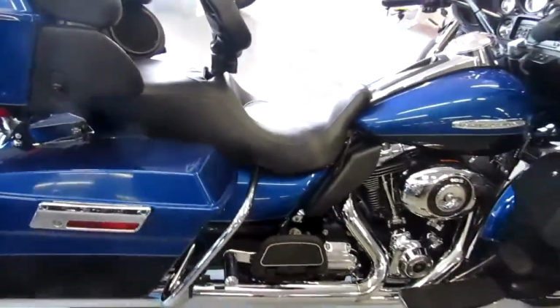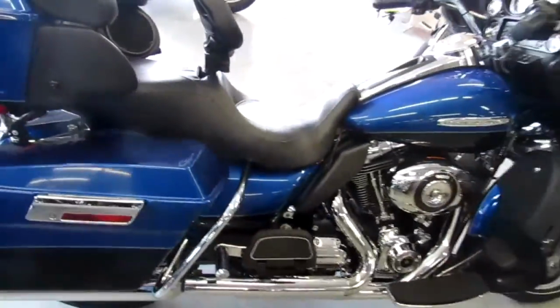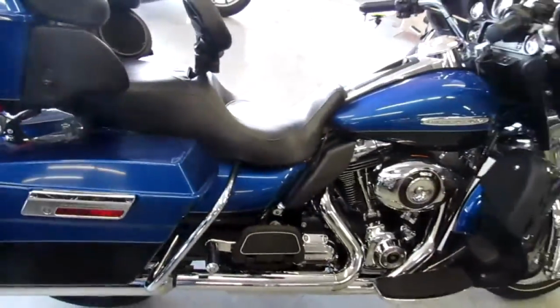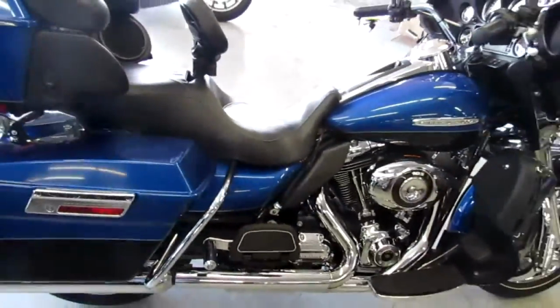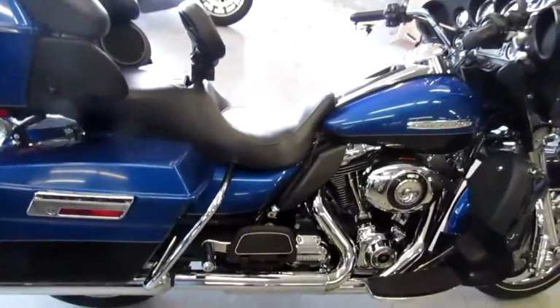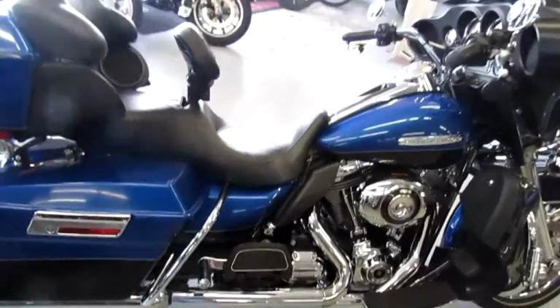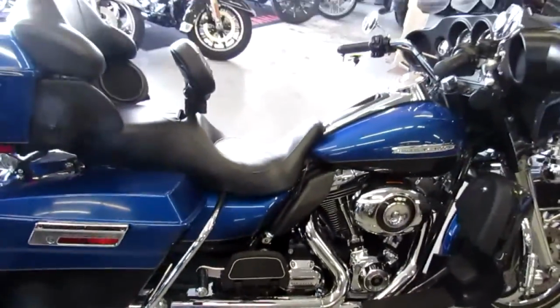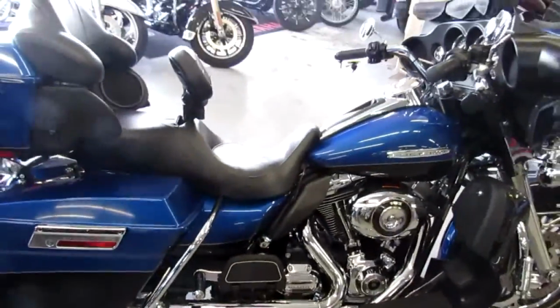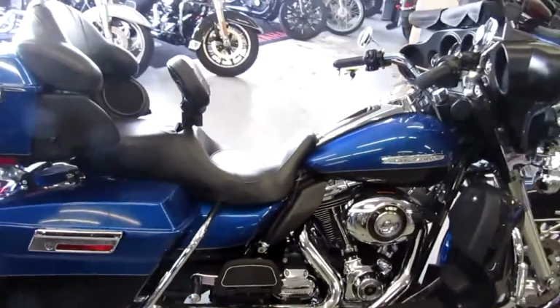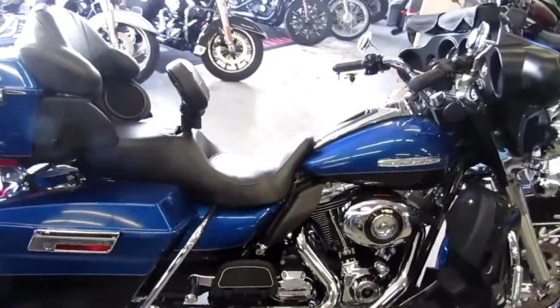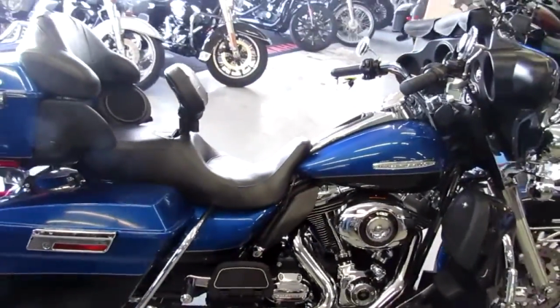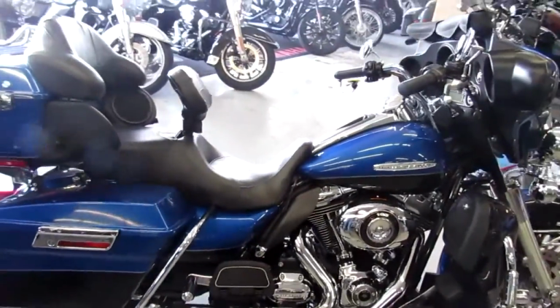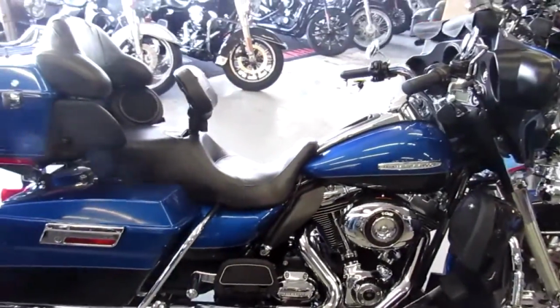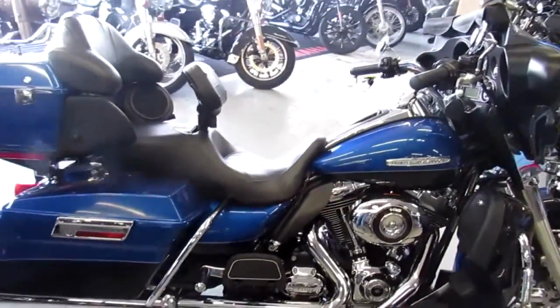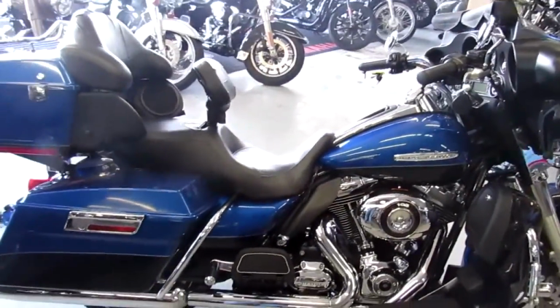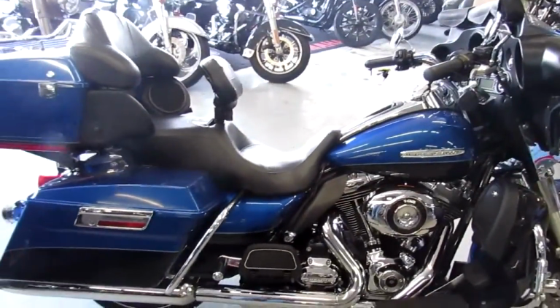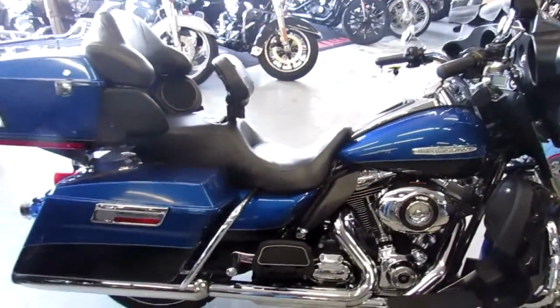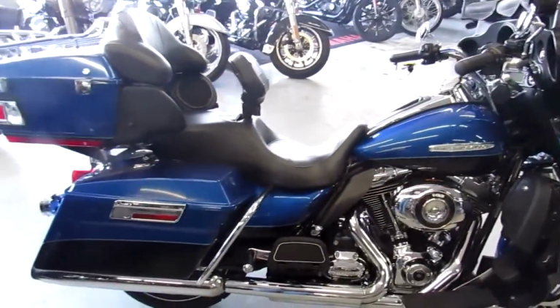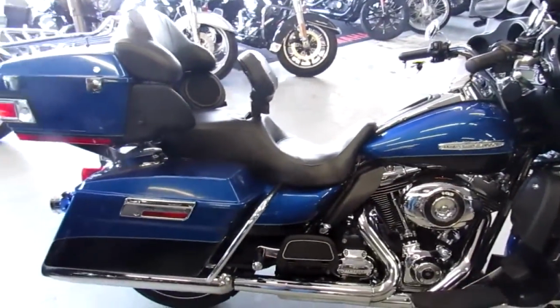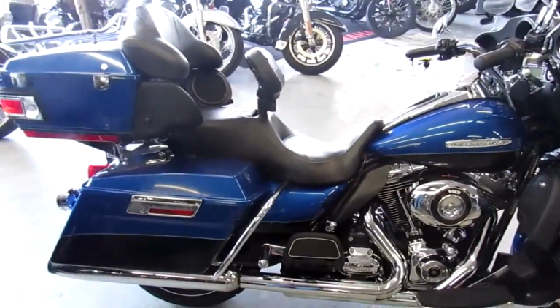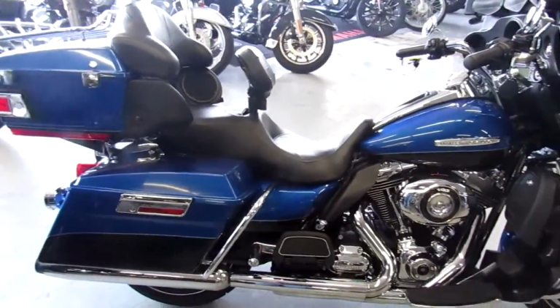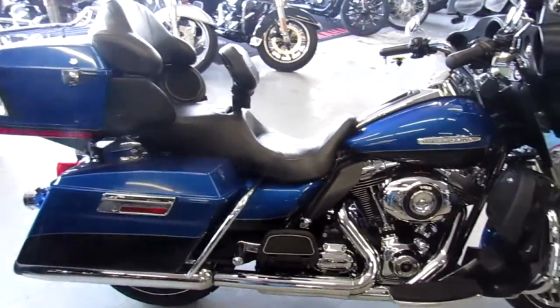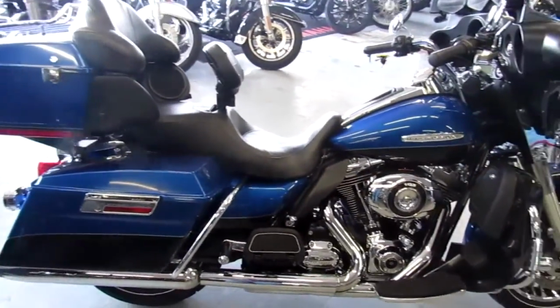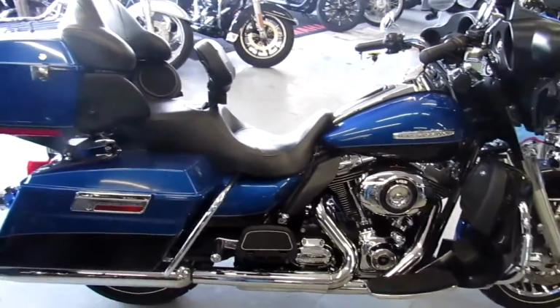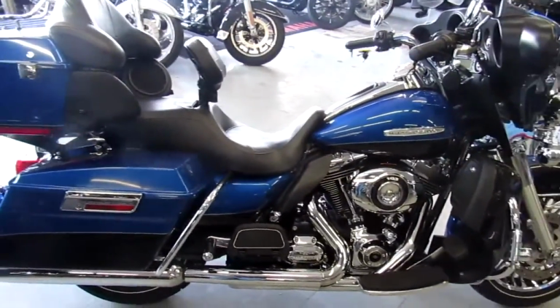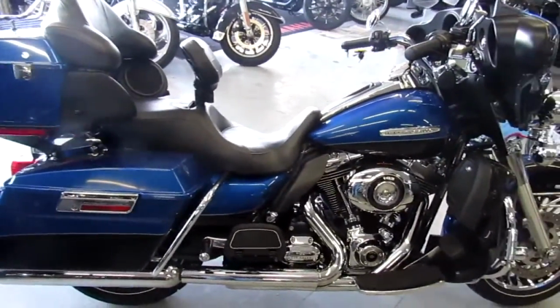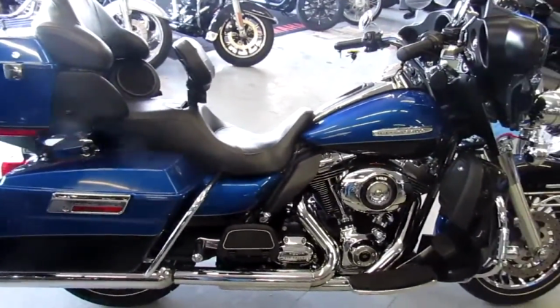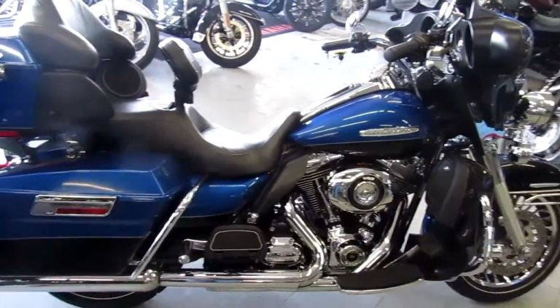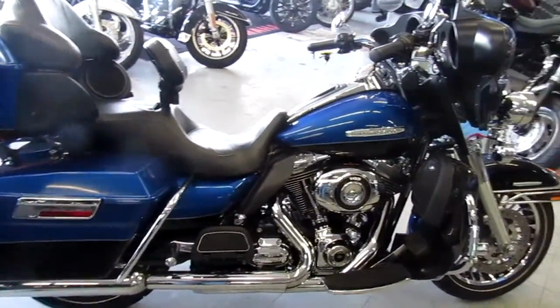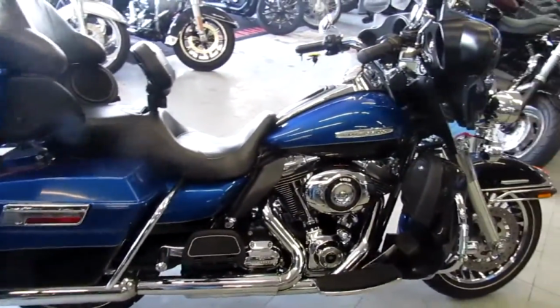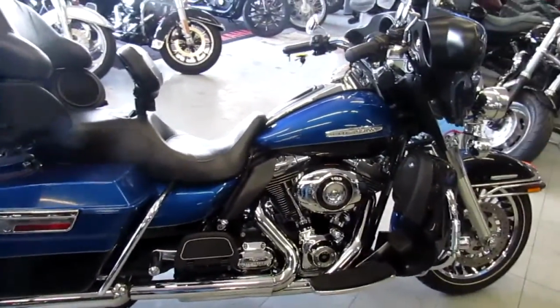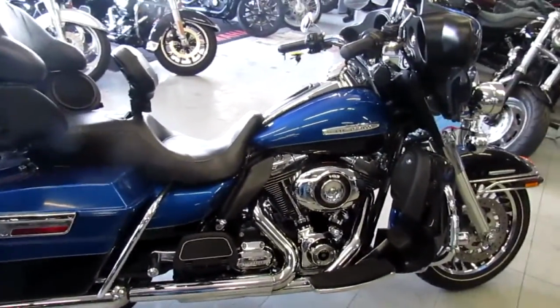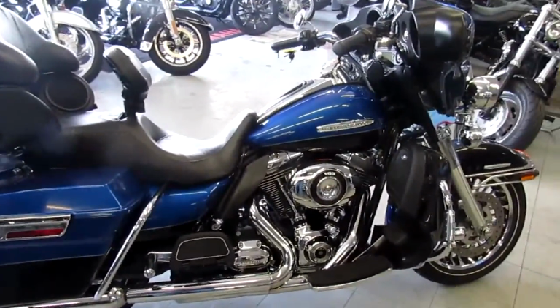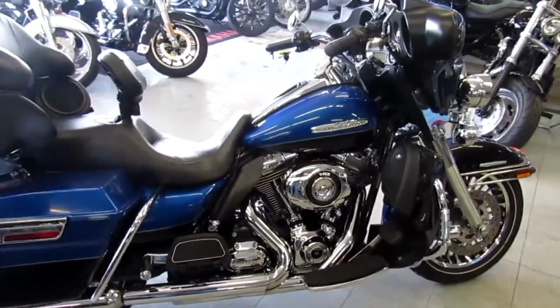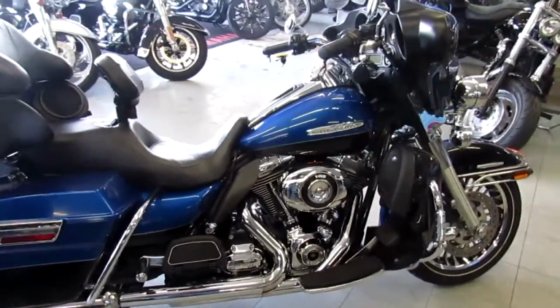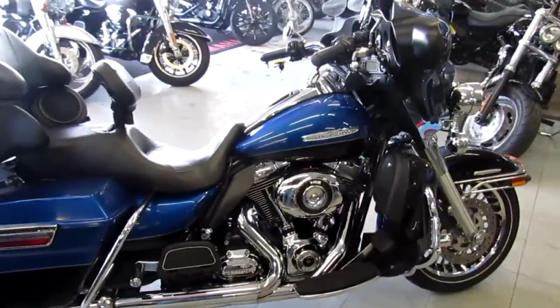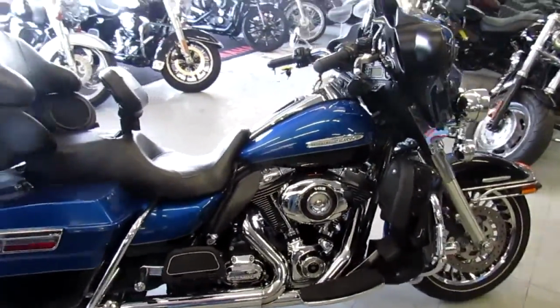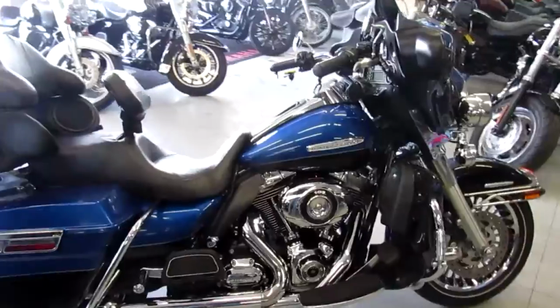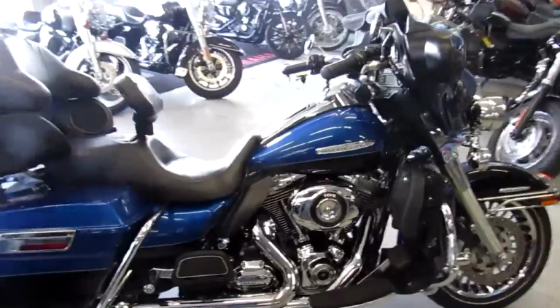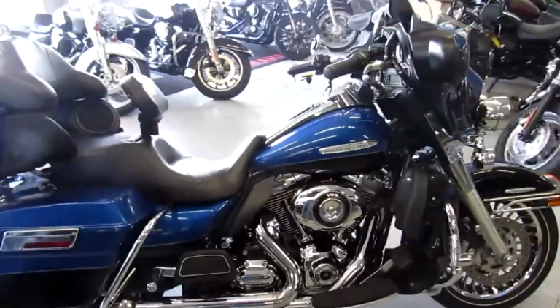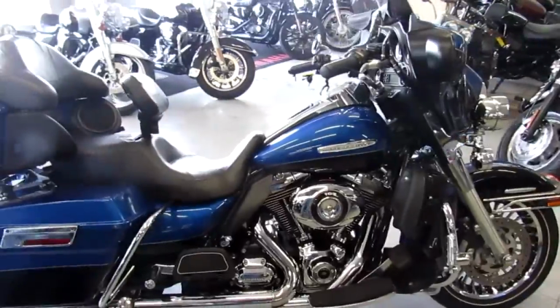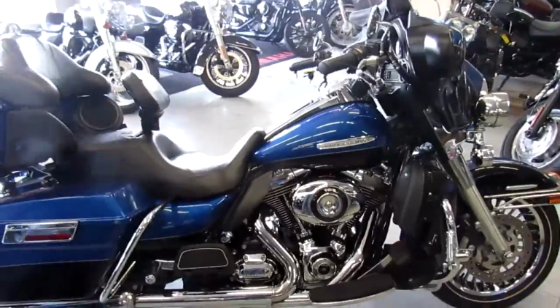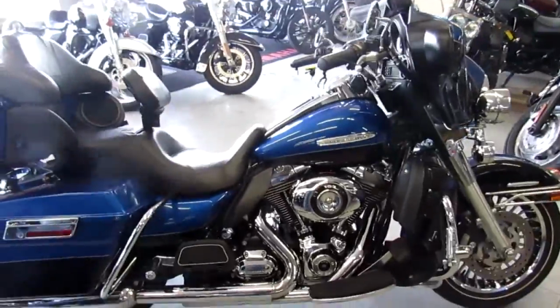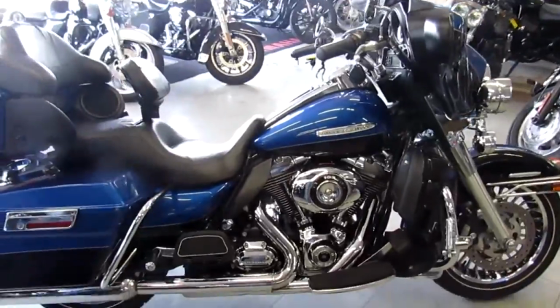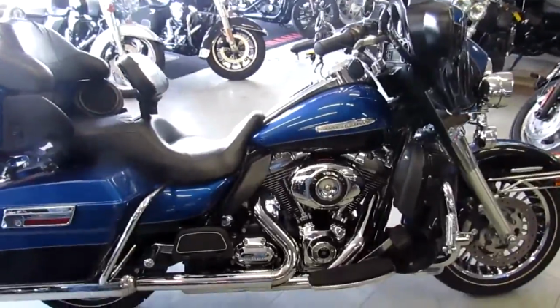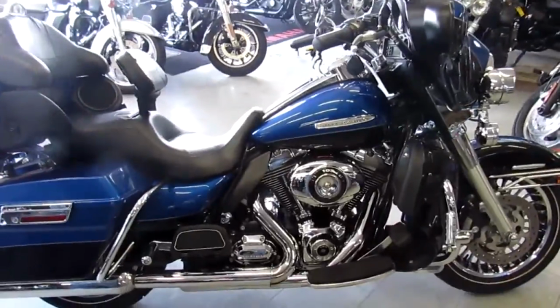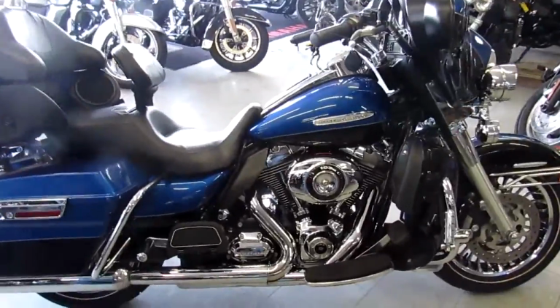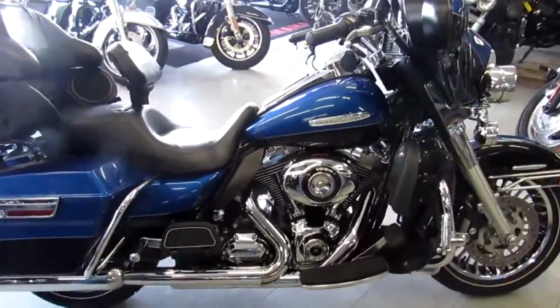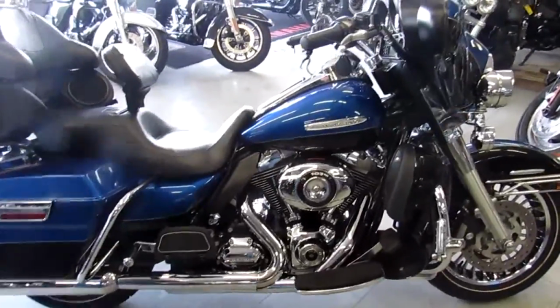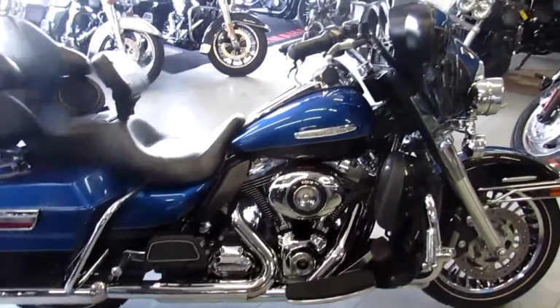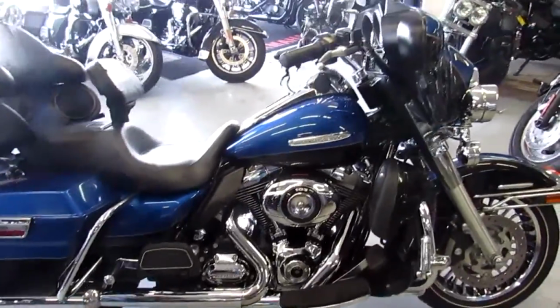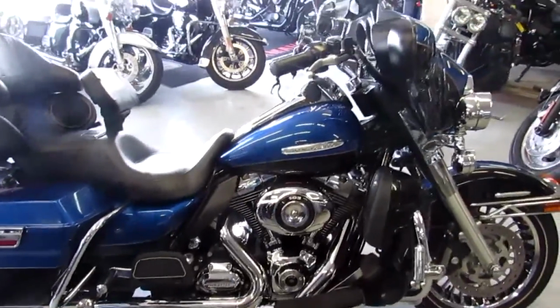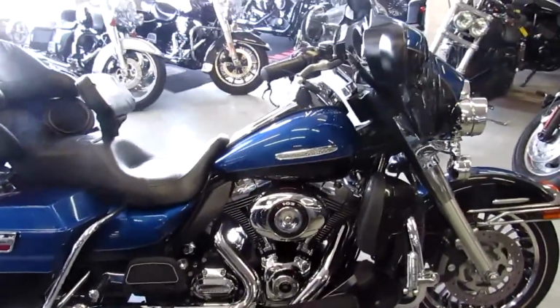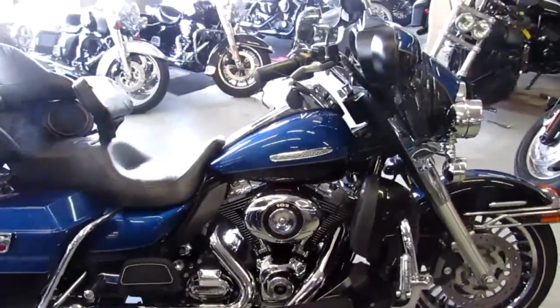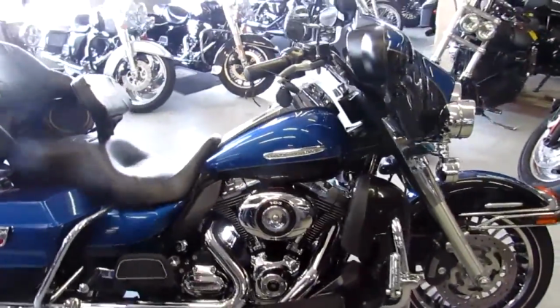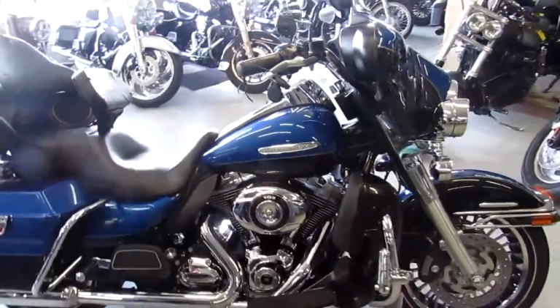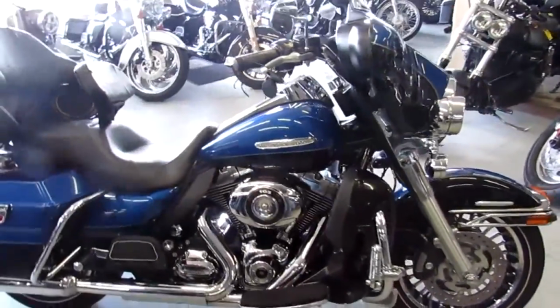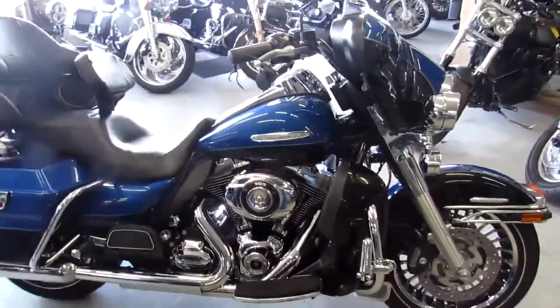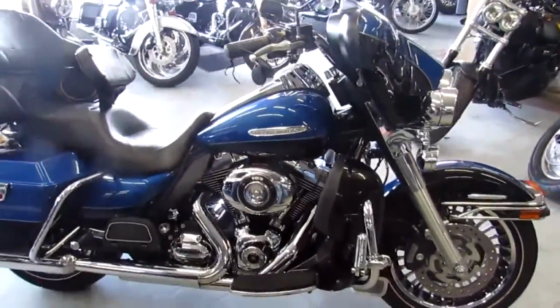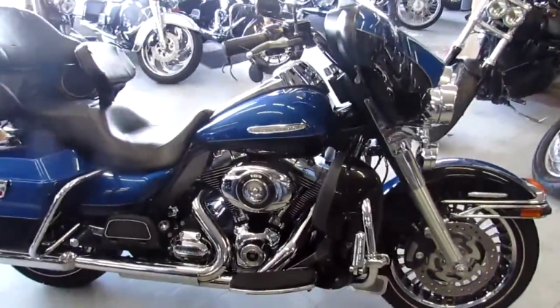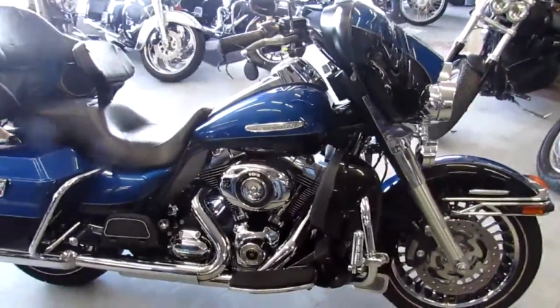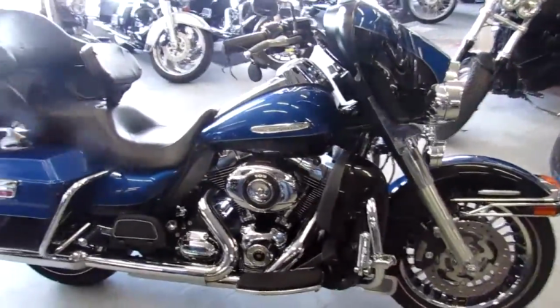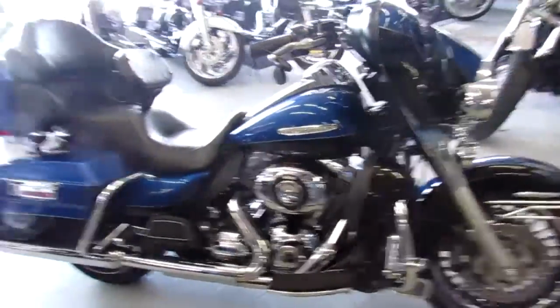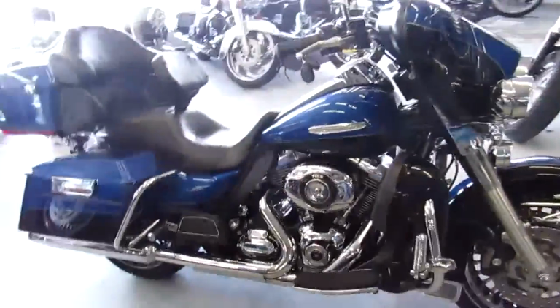All stock, no modifications, runs strong, needs nothing. All the fluids and the changes ready for the open road. Don't miss out on this one.